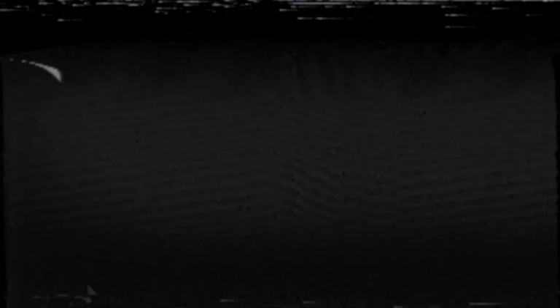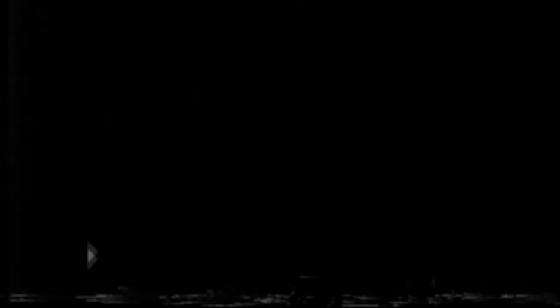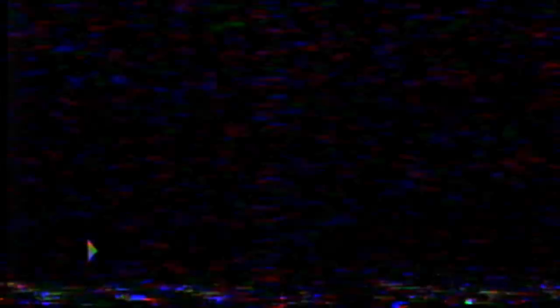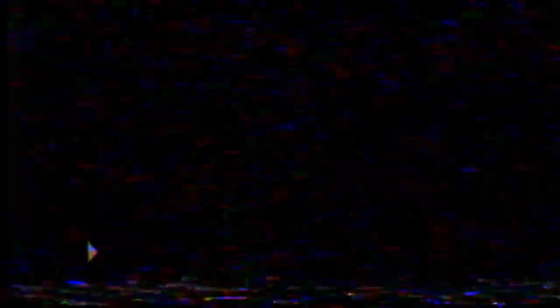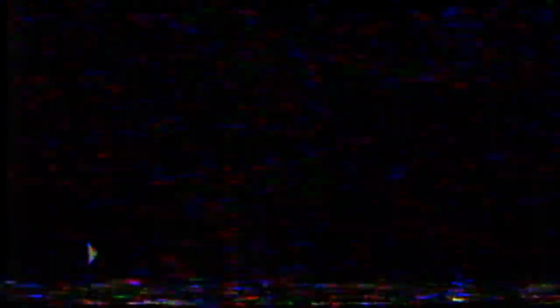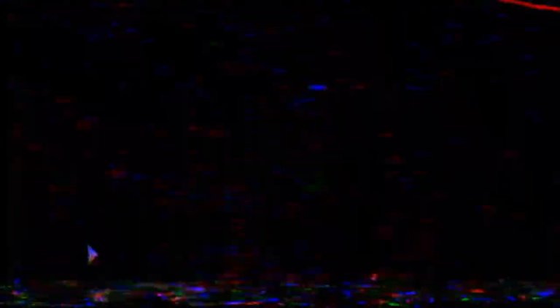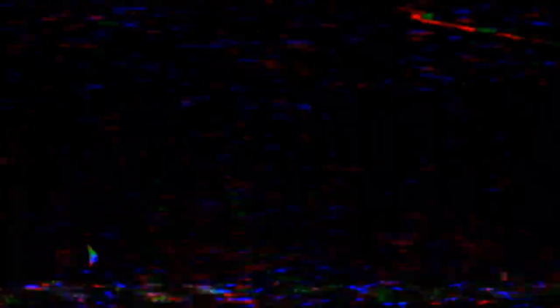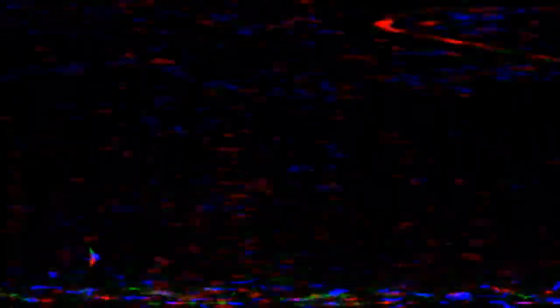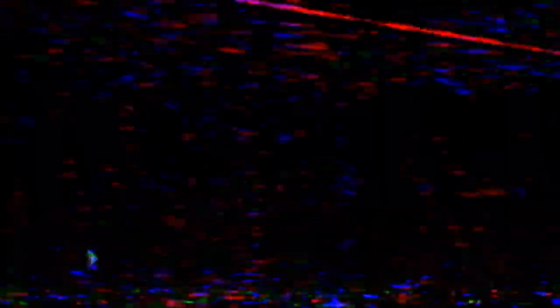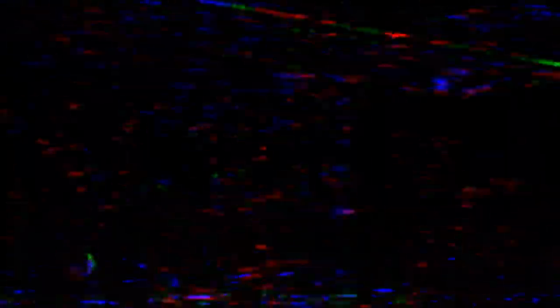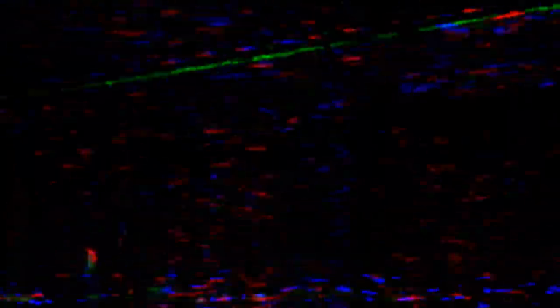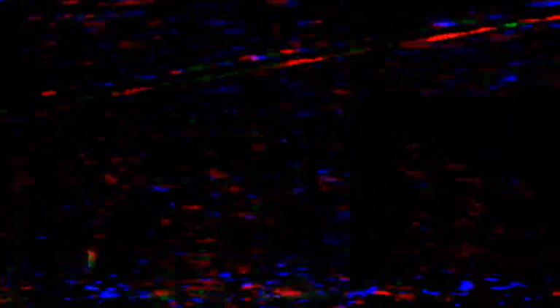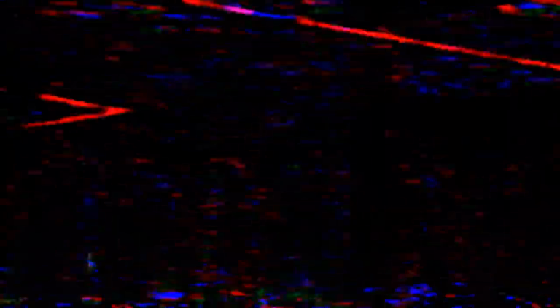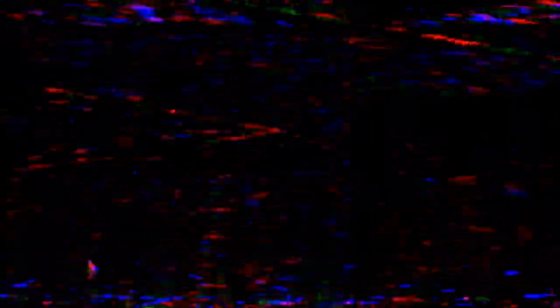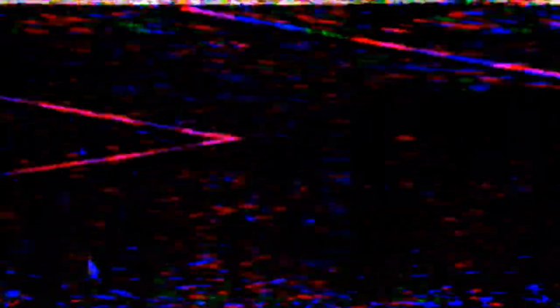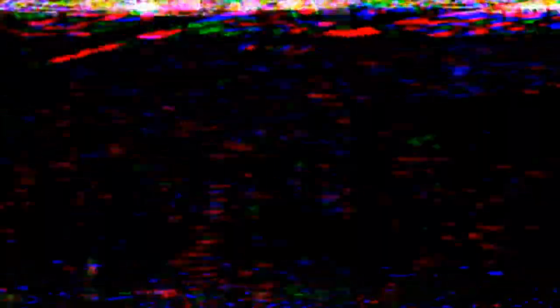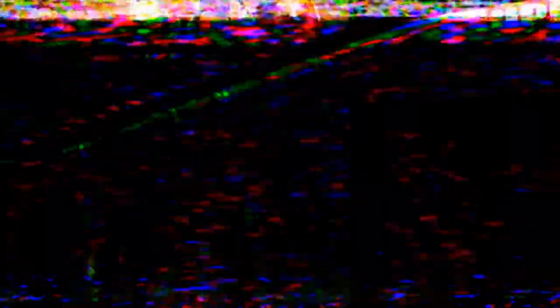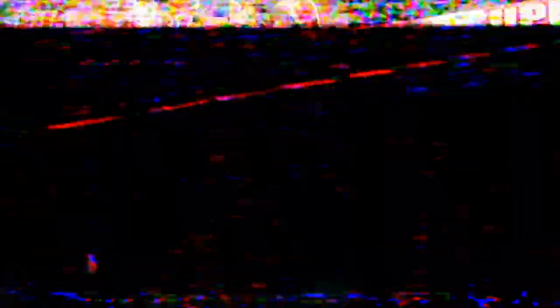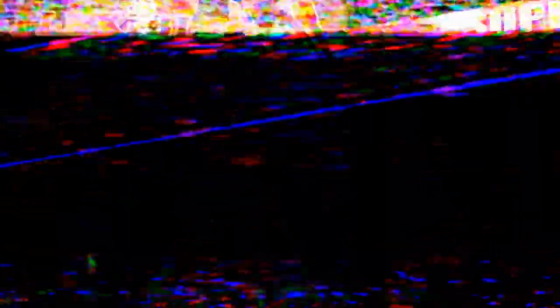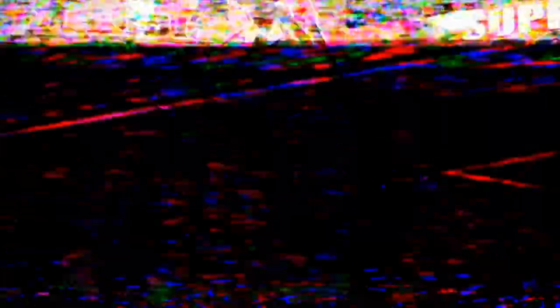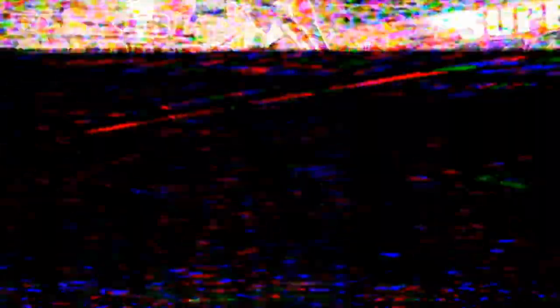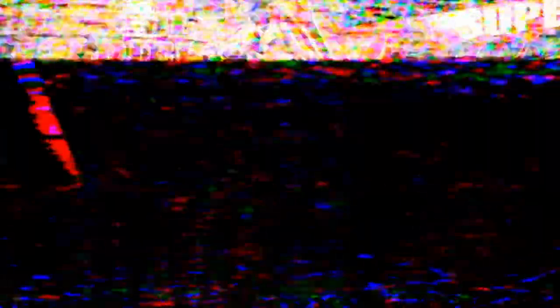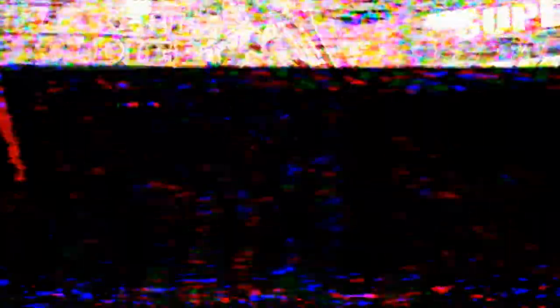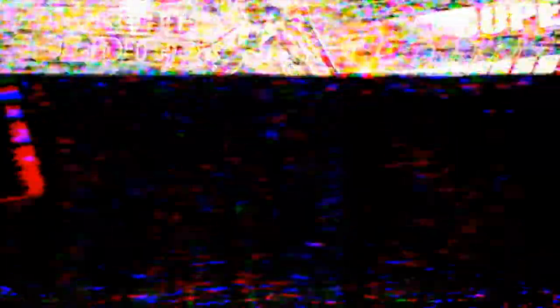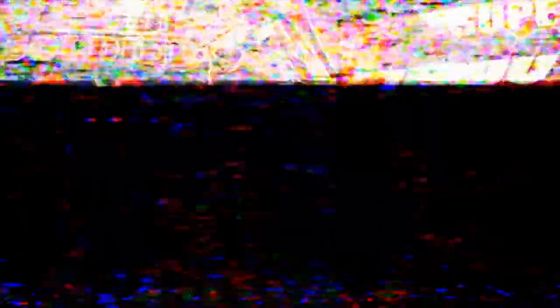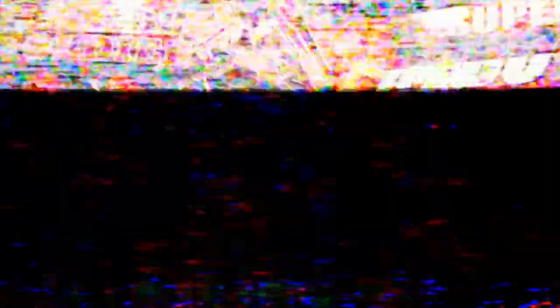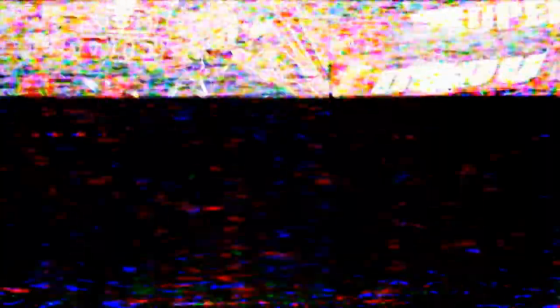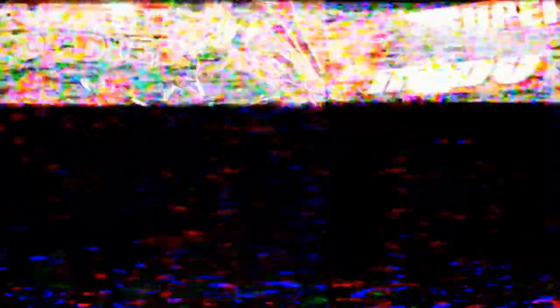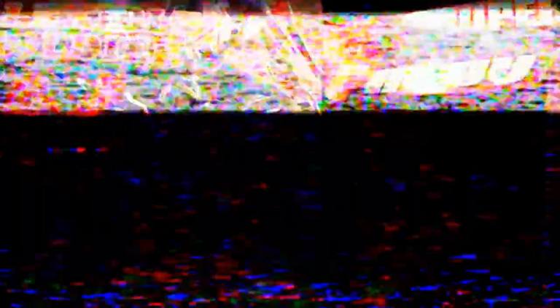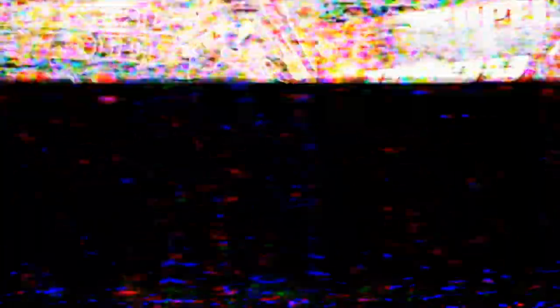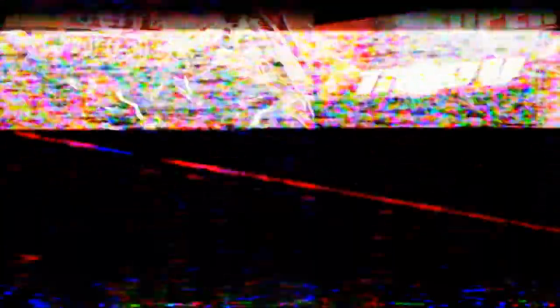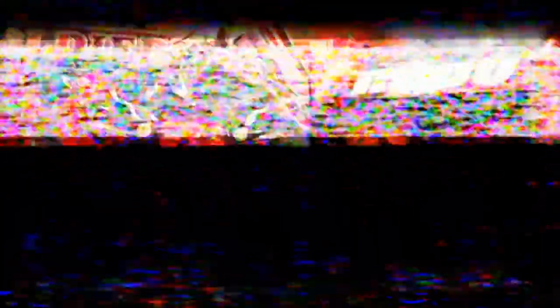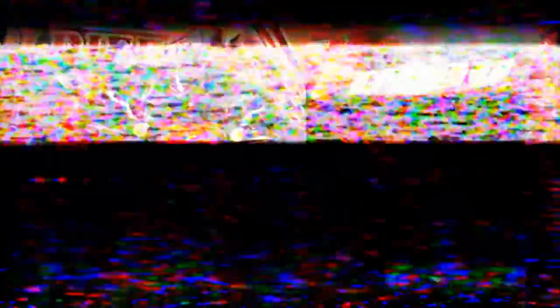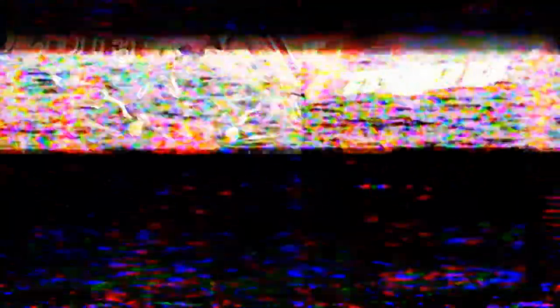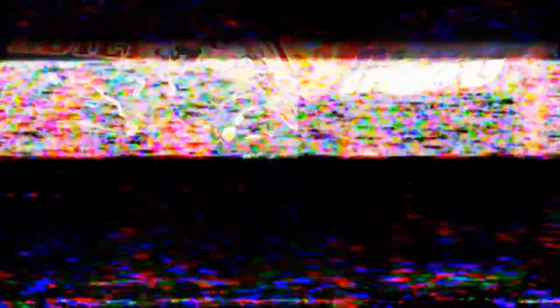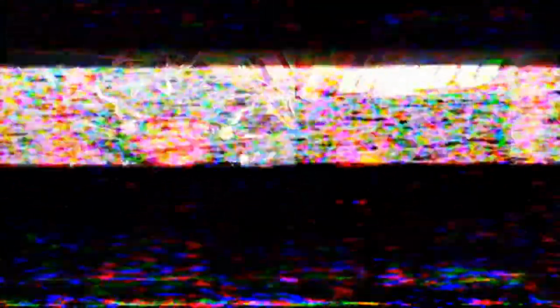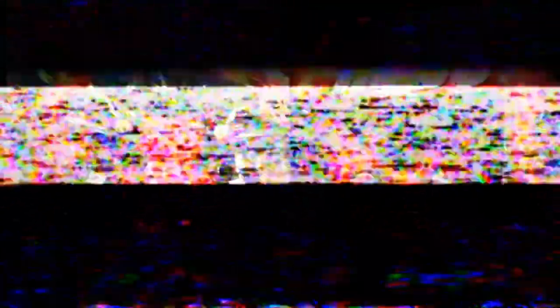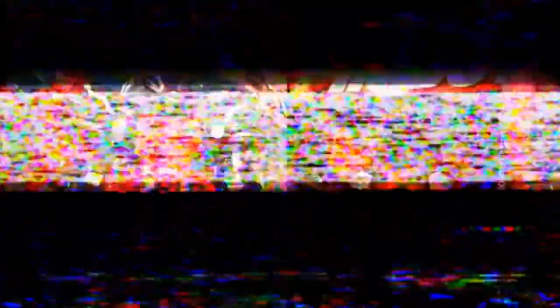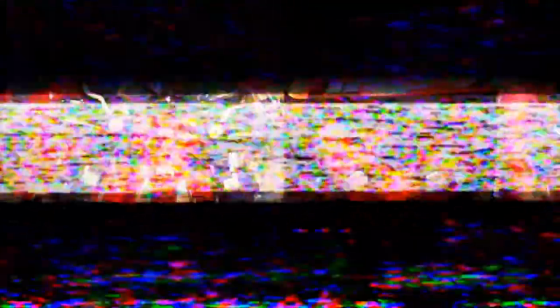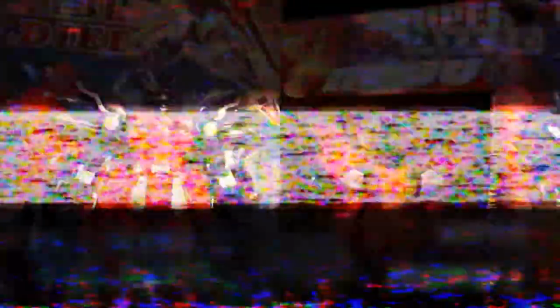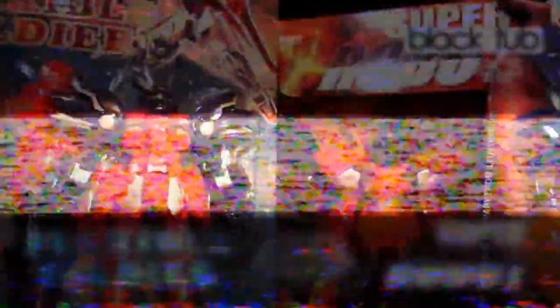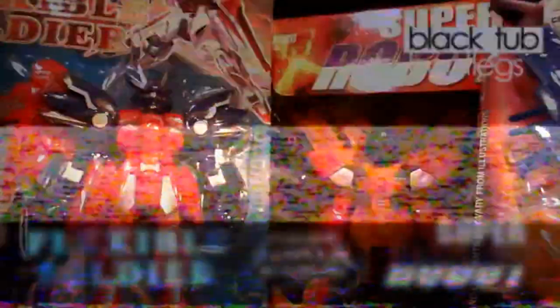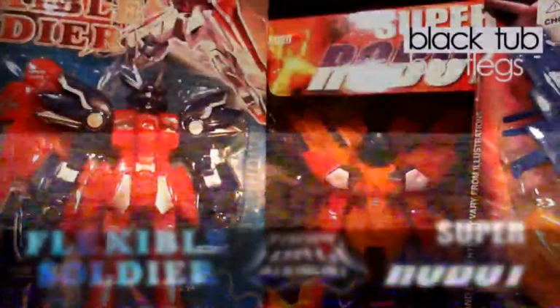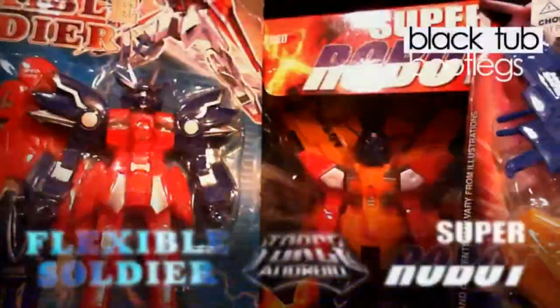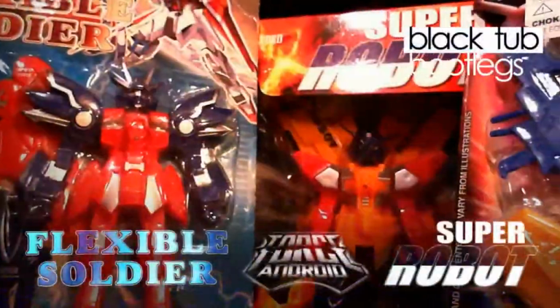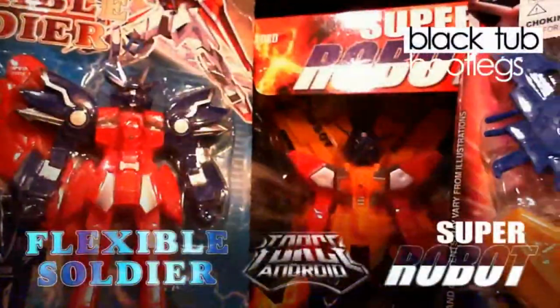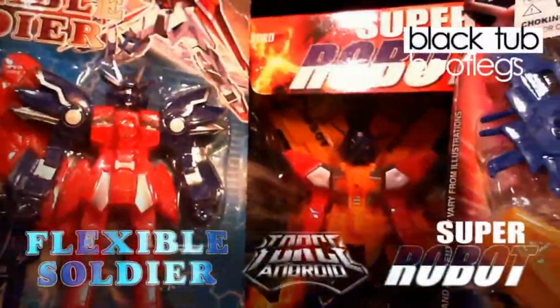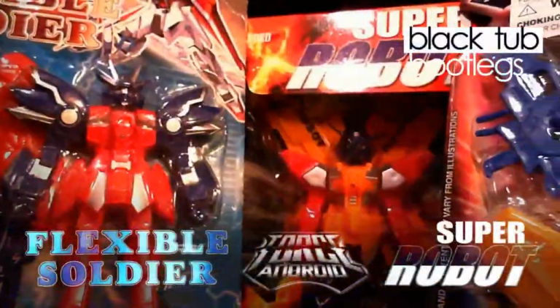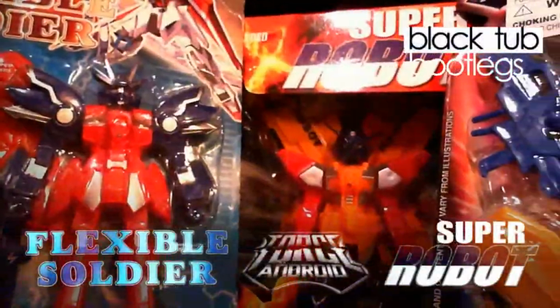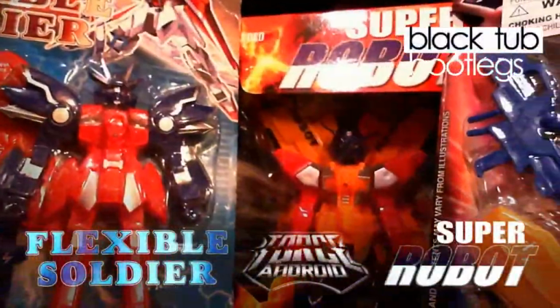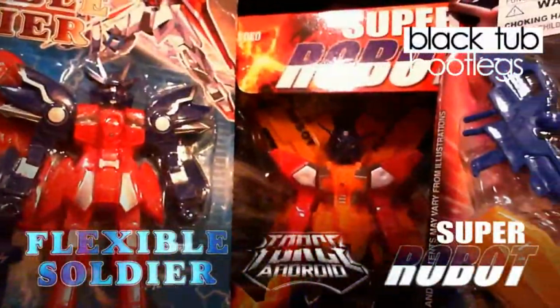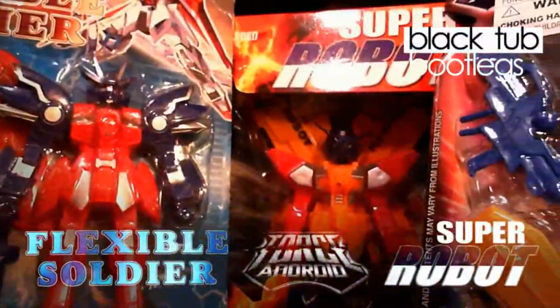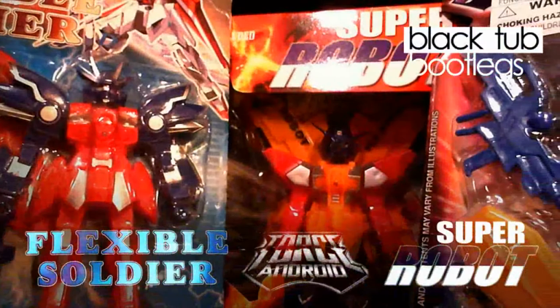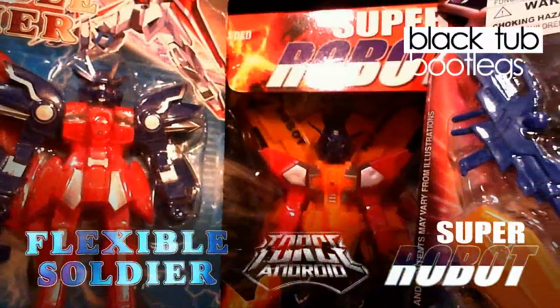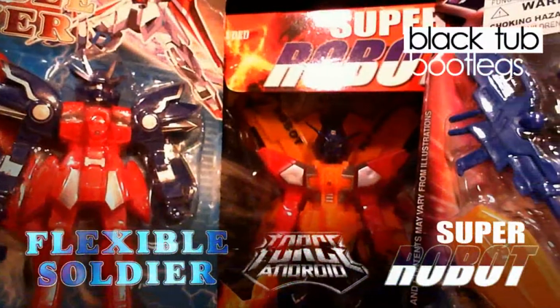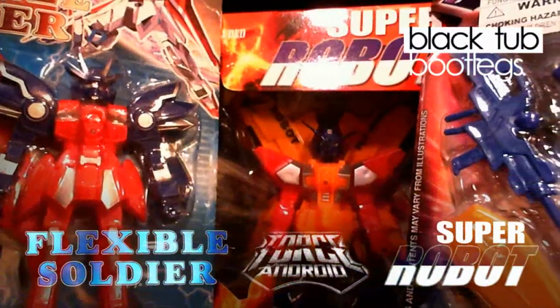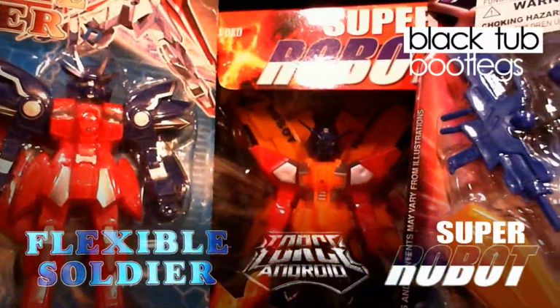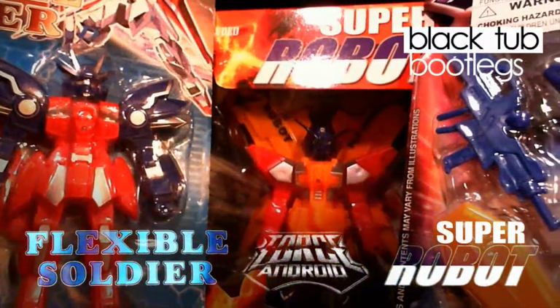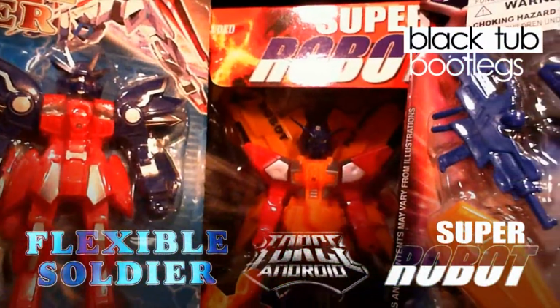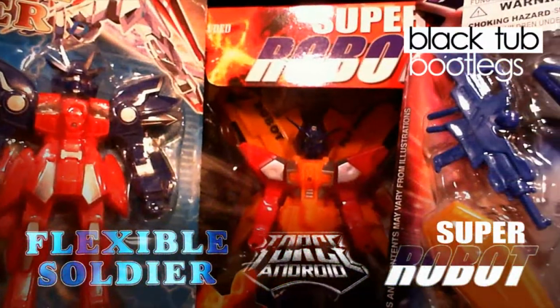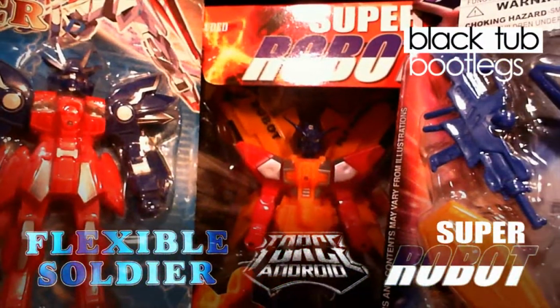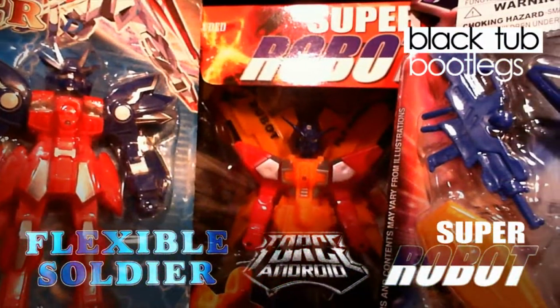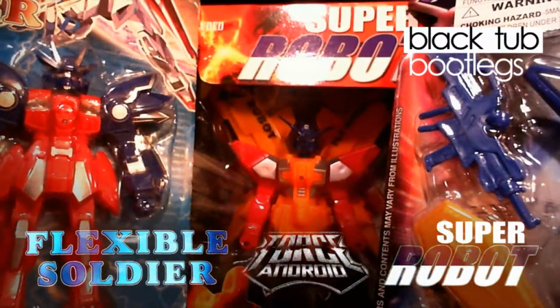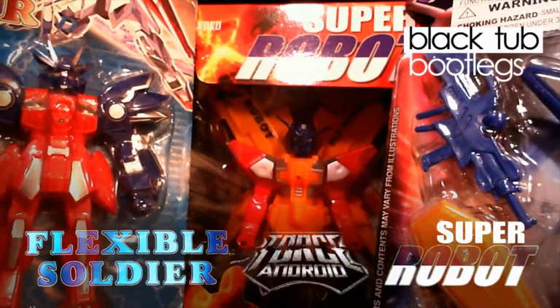Hi everybody, welcome to another episode of Black Tub Bootlegs. Today's review: Flexible Soldier, Force Android, Super Robot.